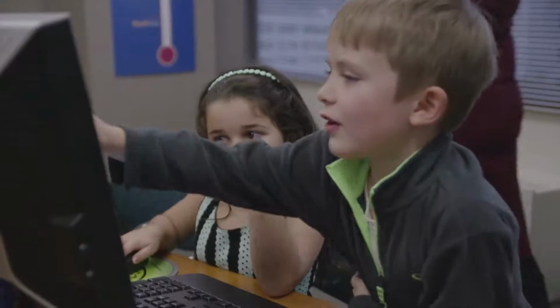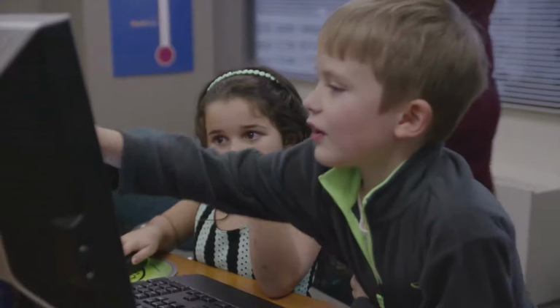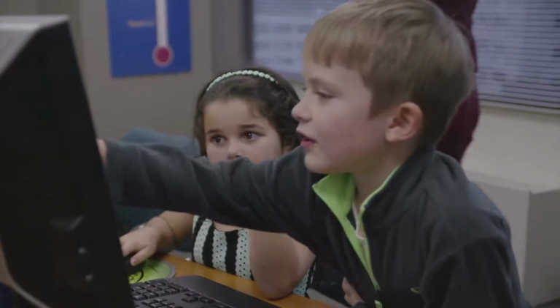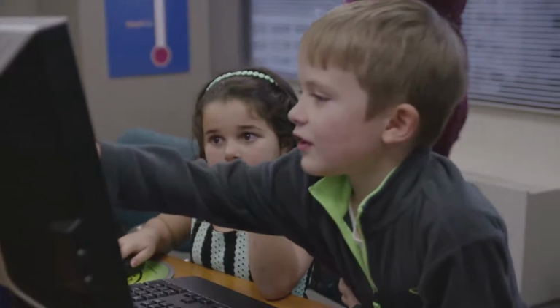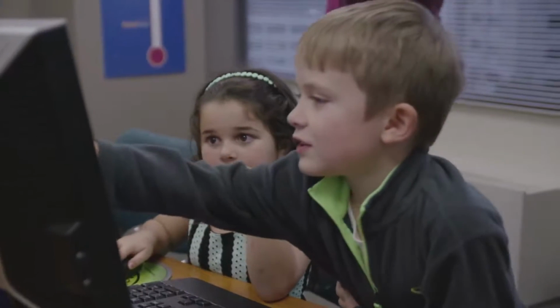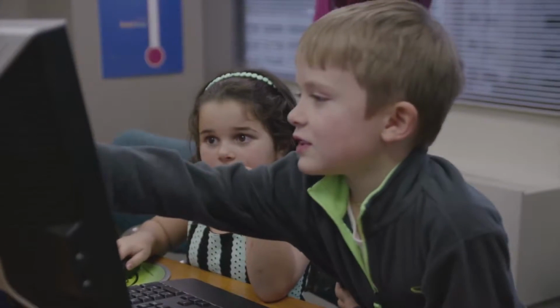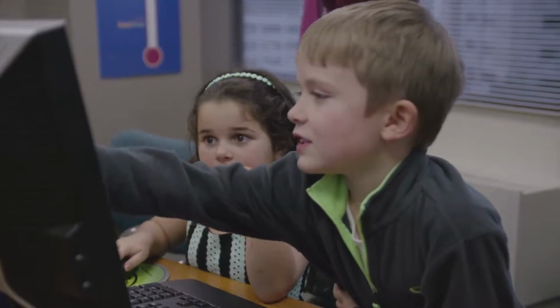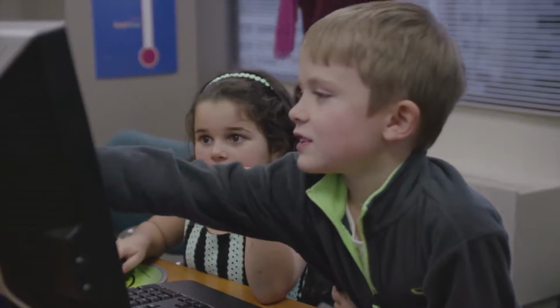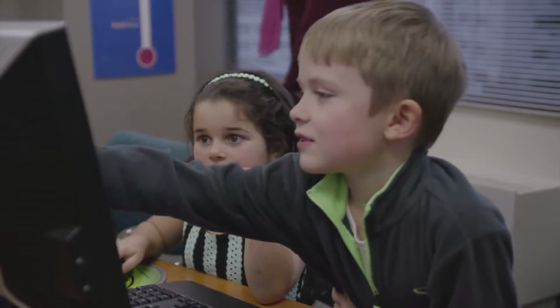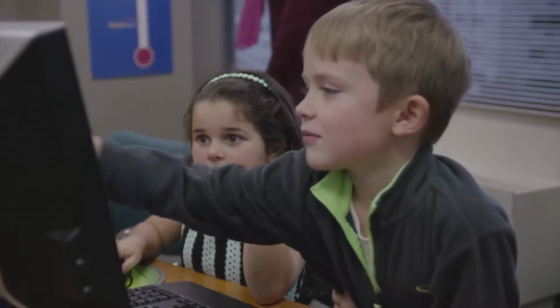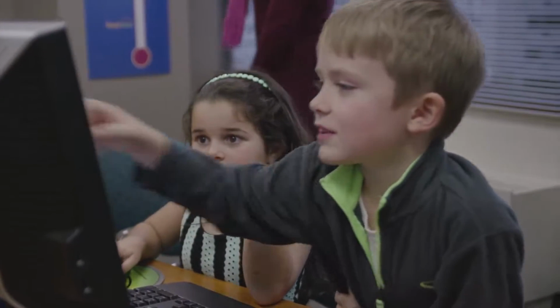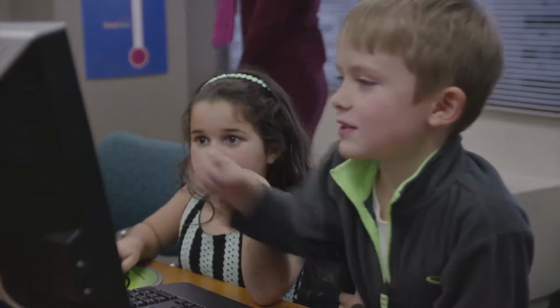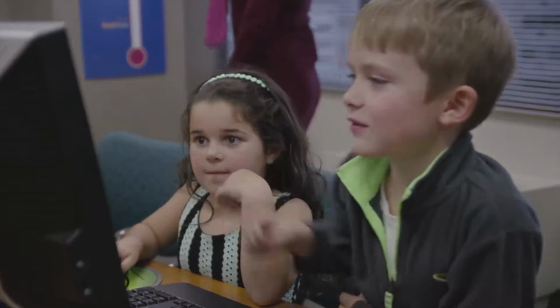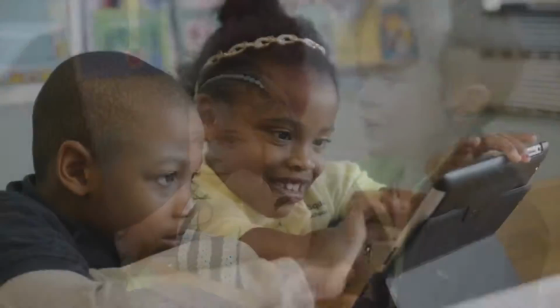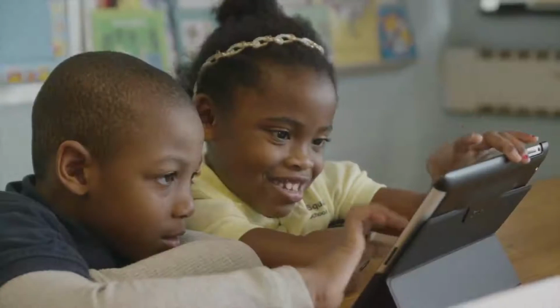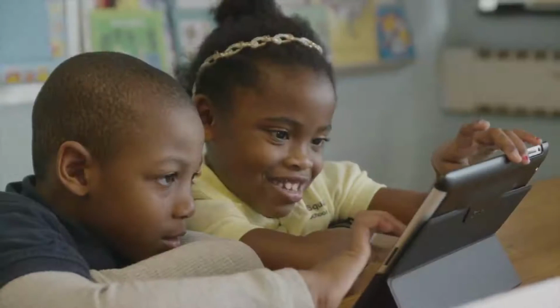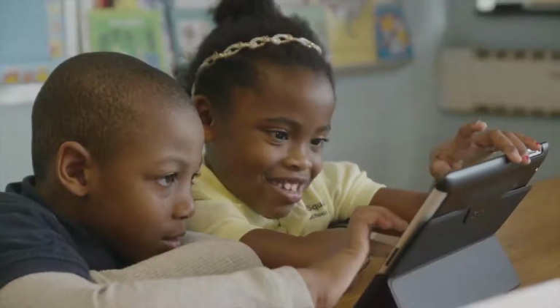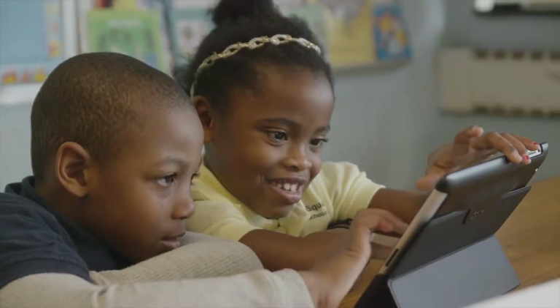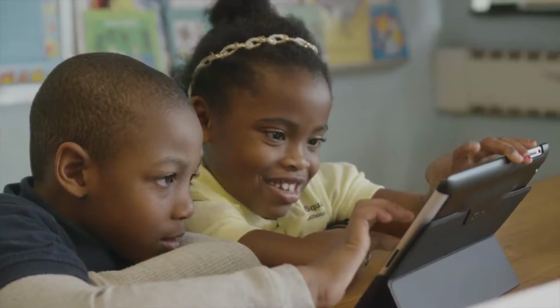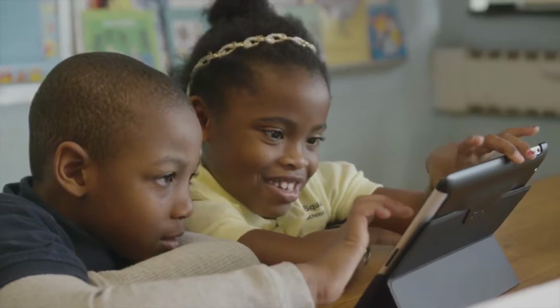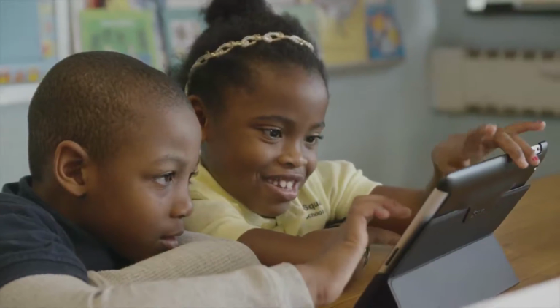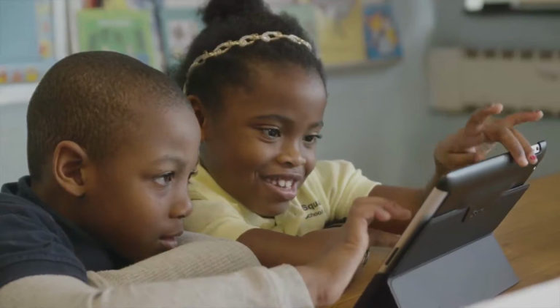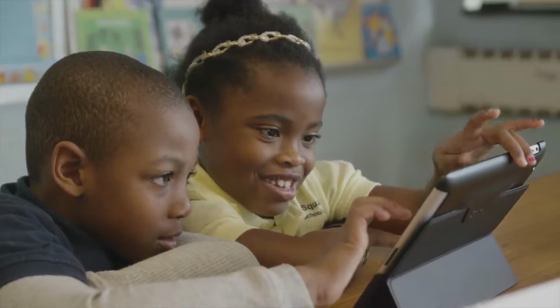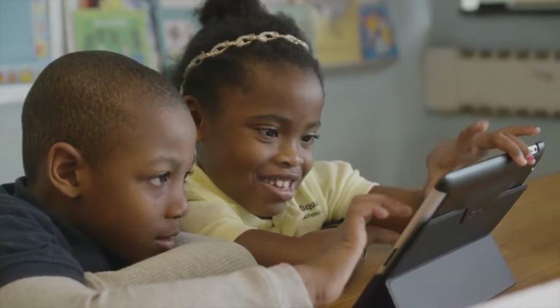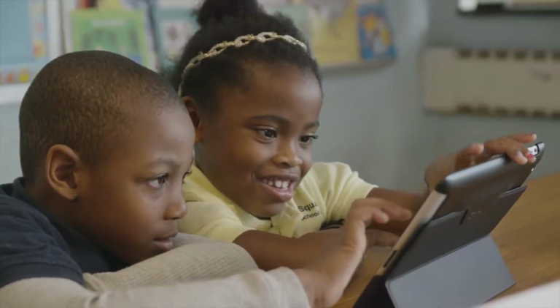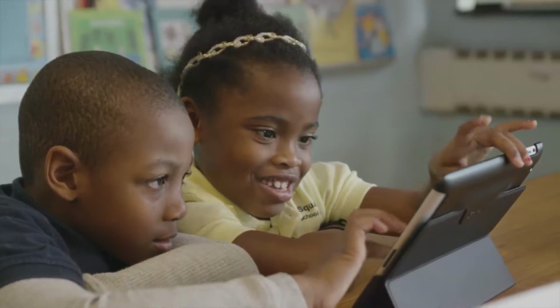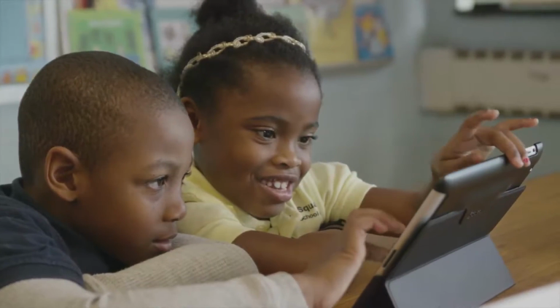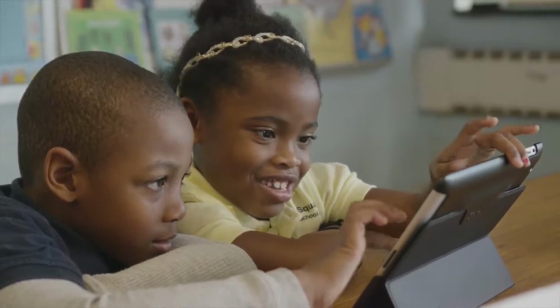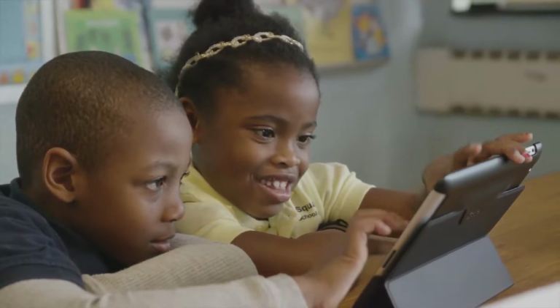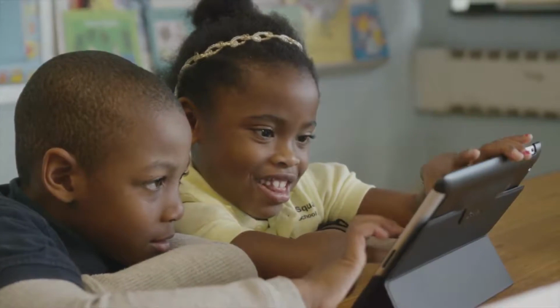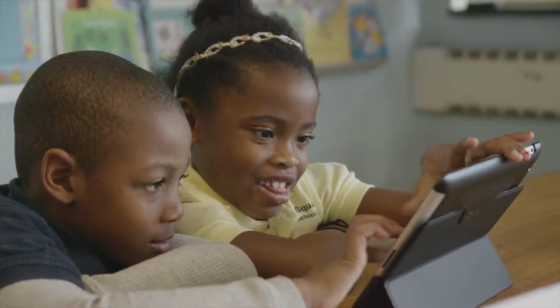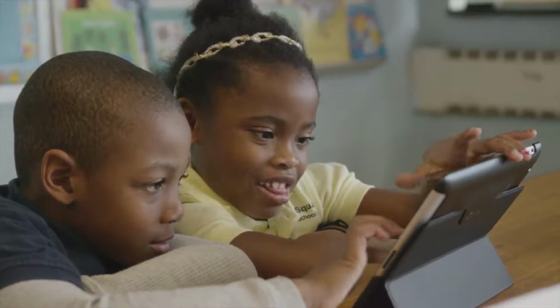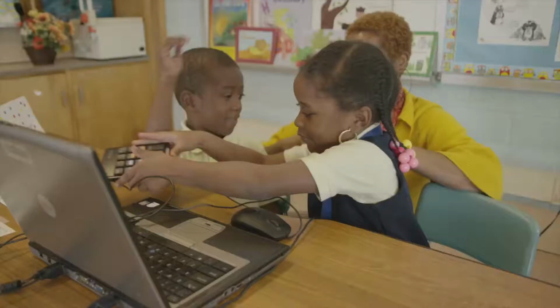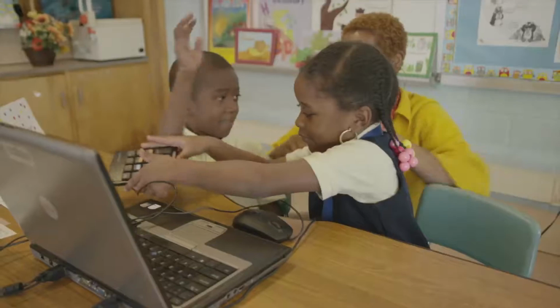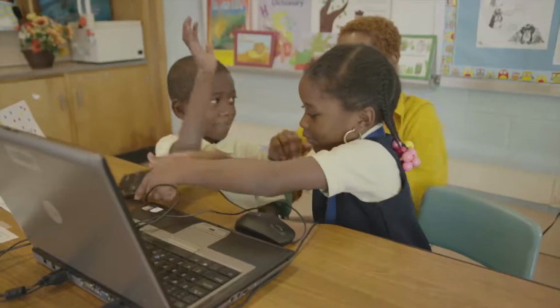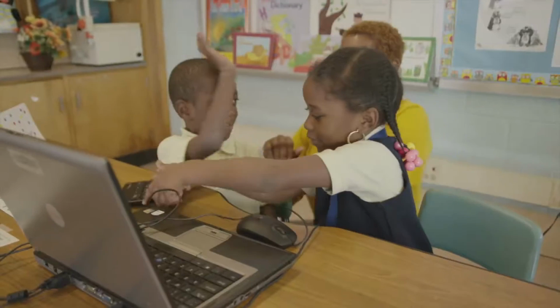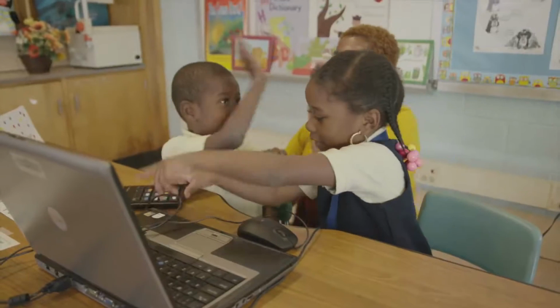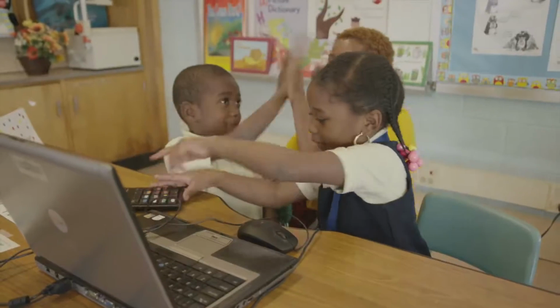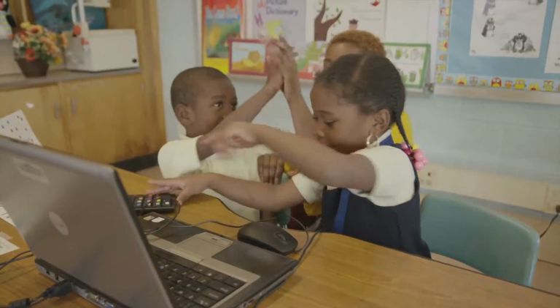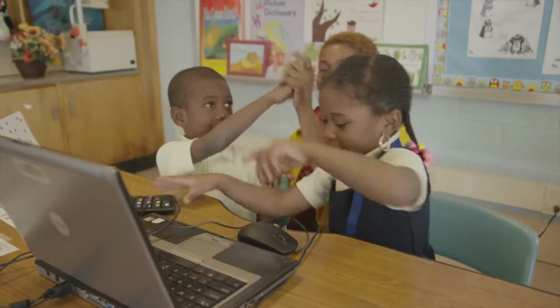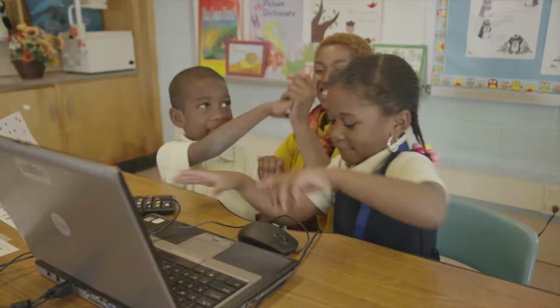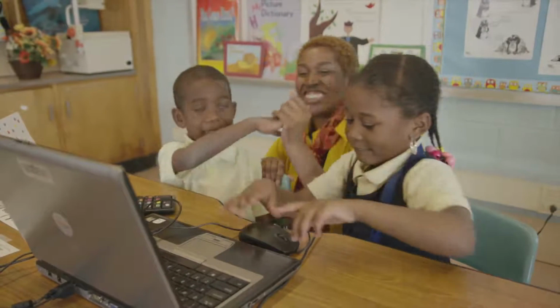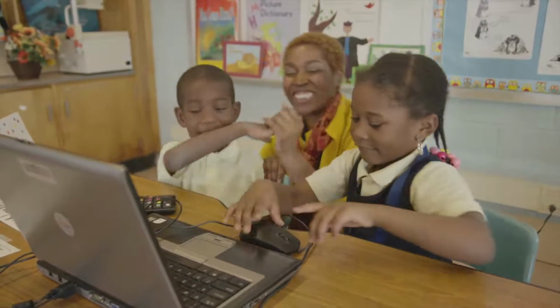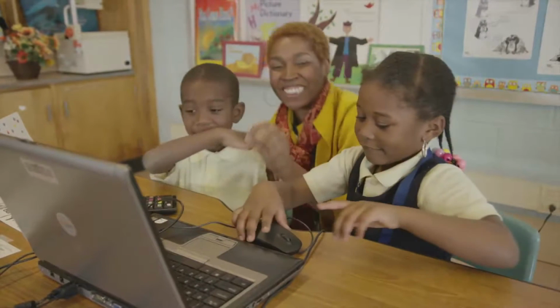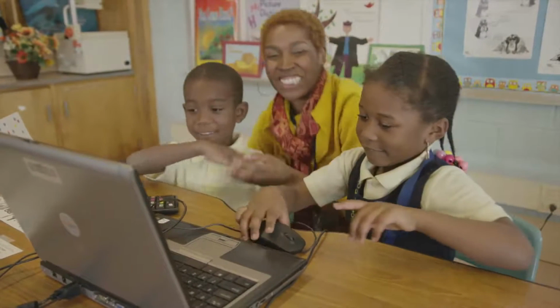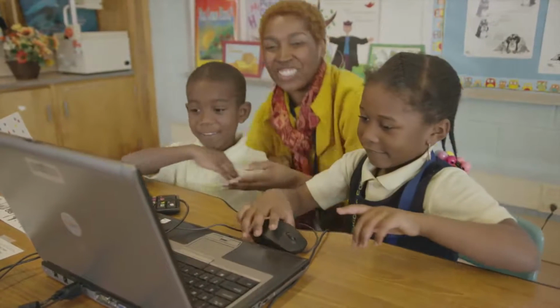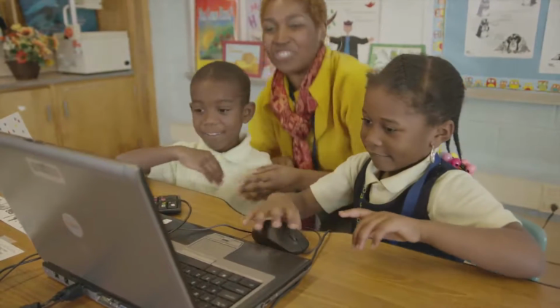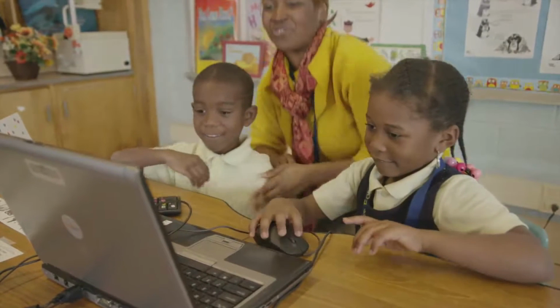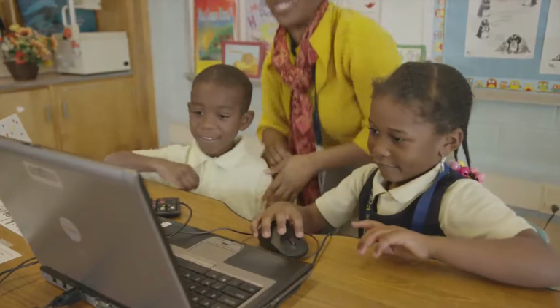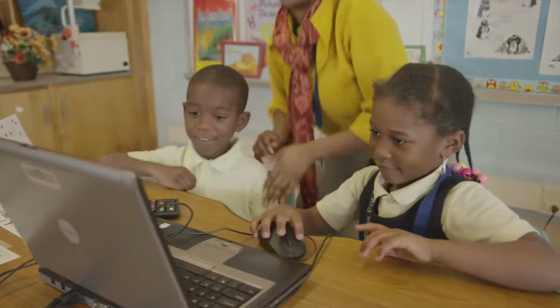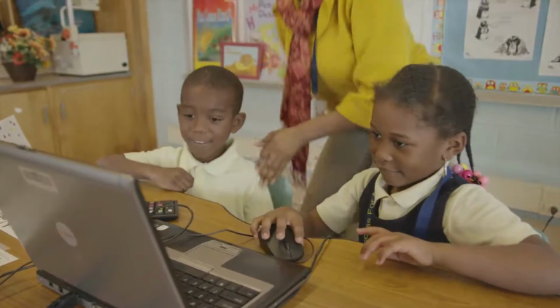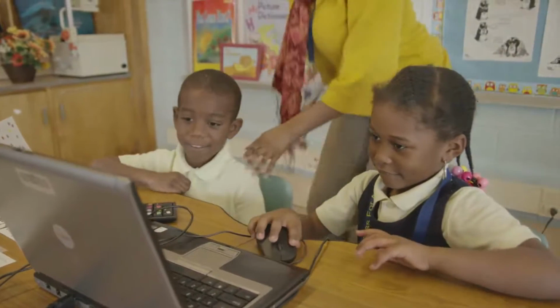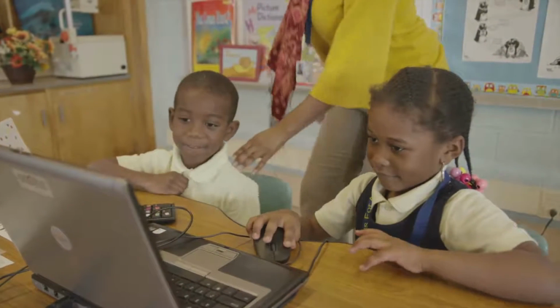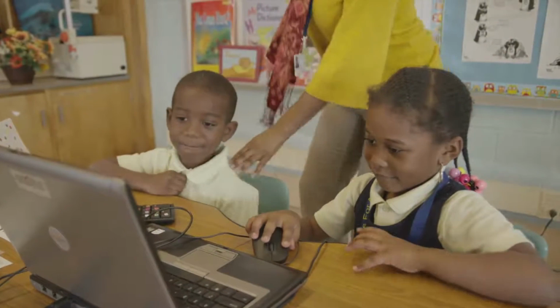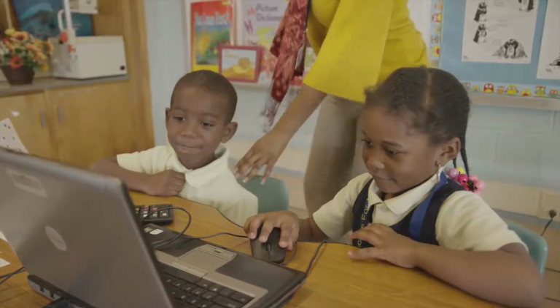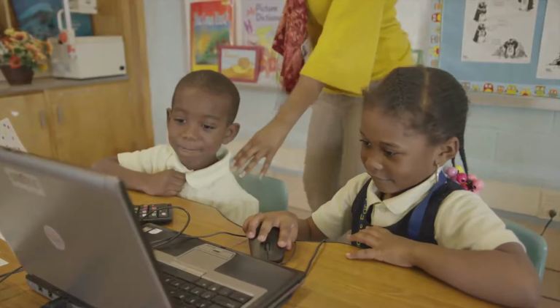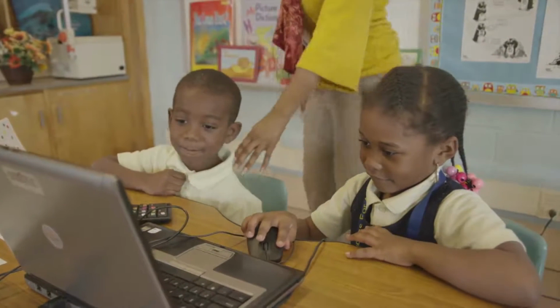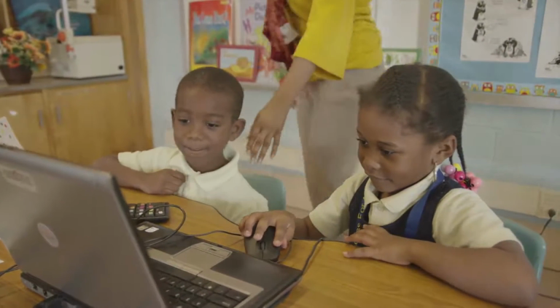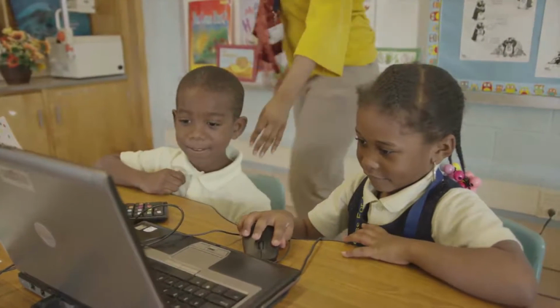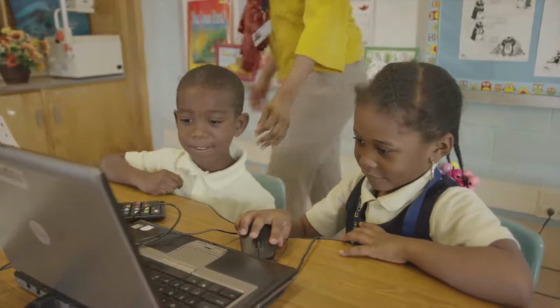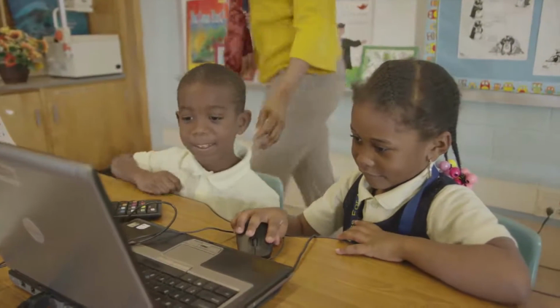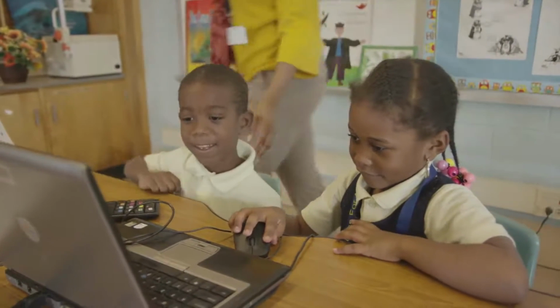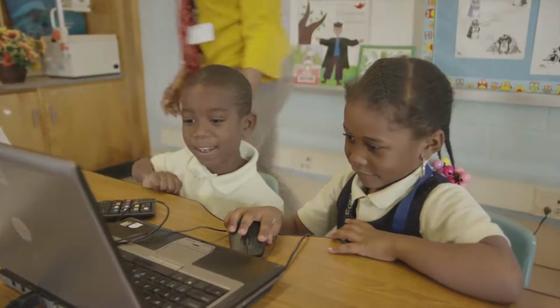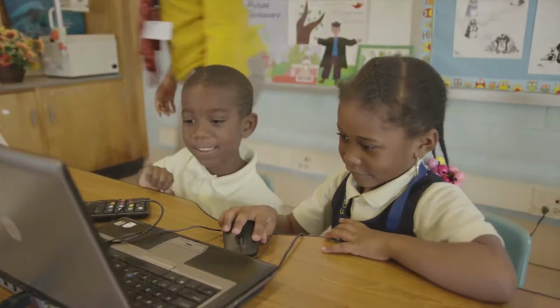Engaging, effective, reliable — Tutoring with the Lightning Squad will help students become confident, capable readers.